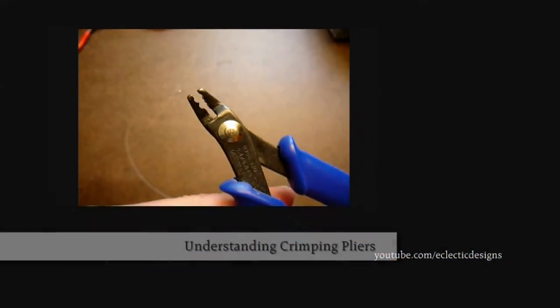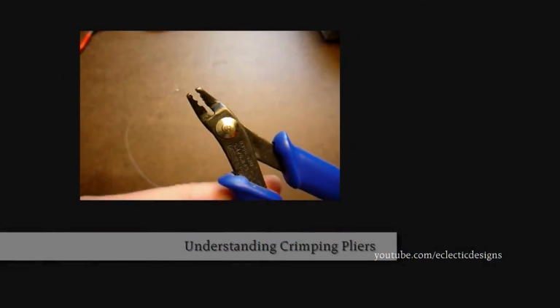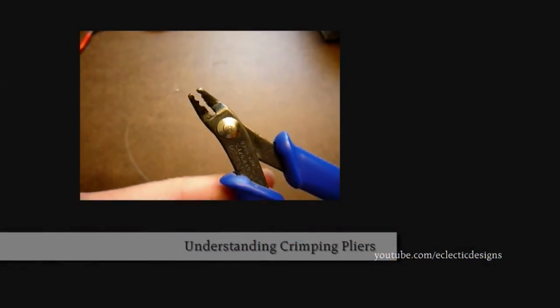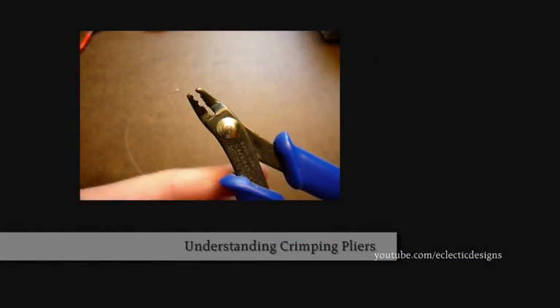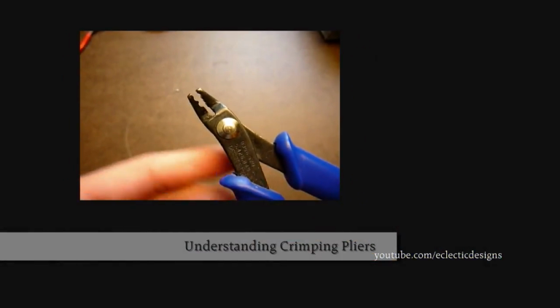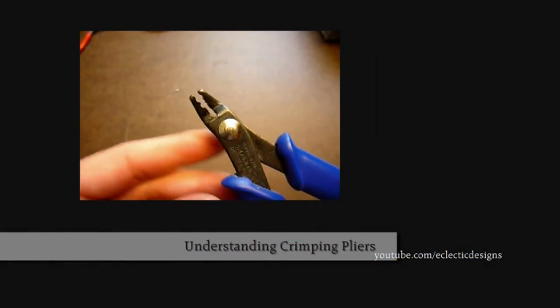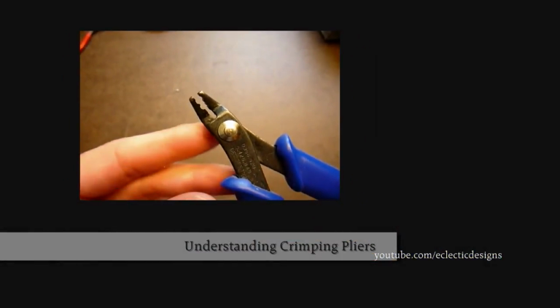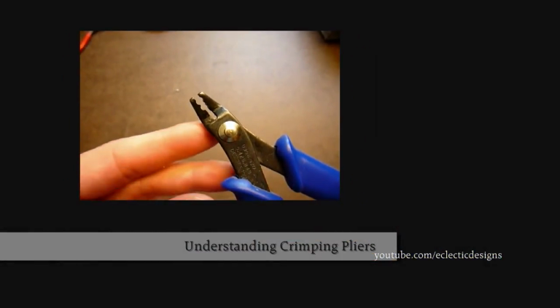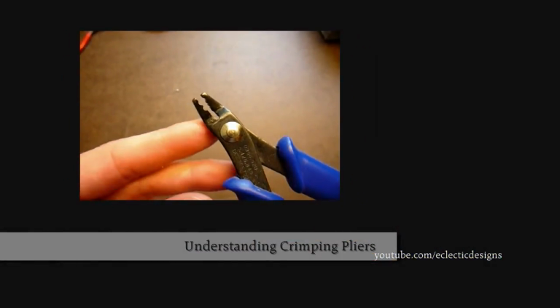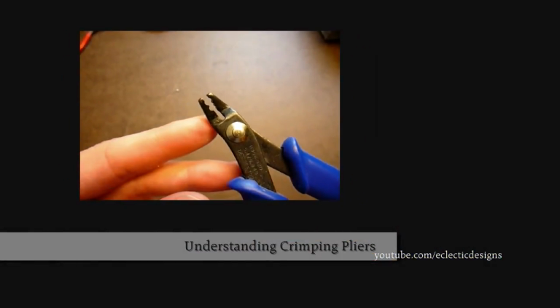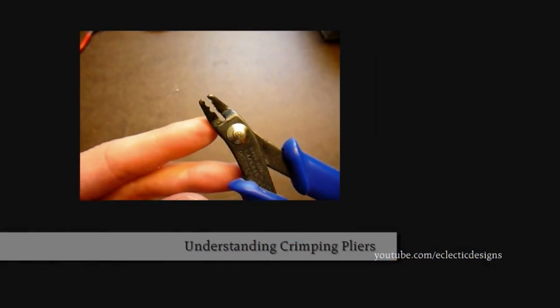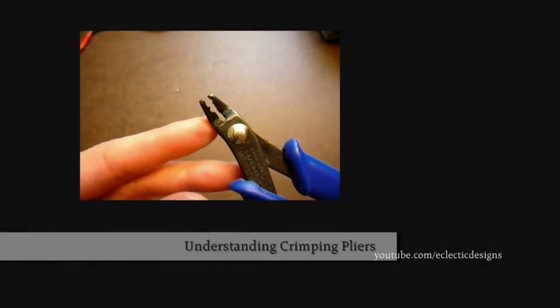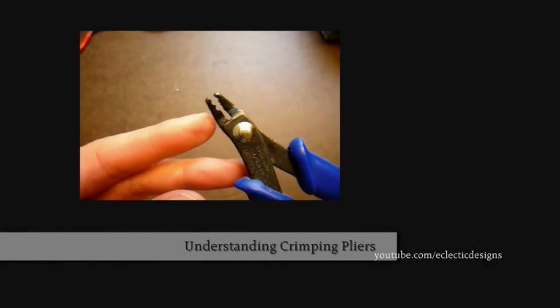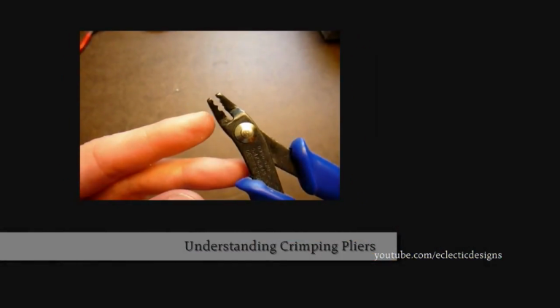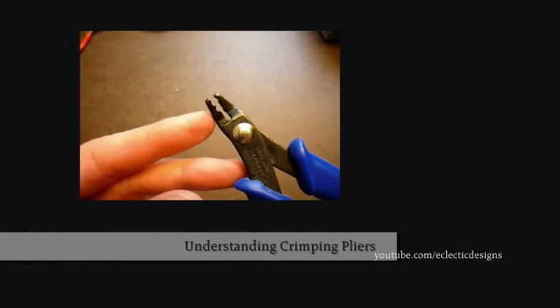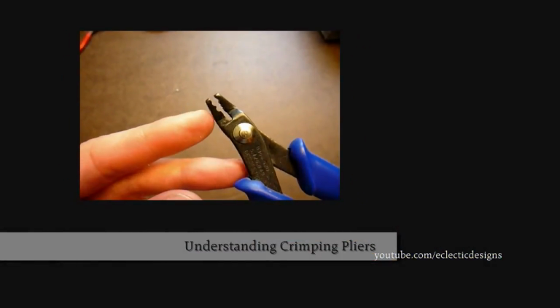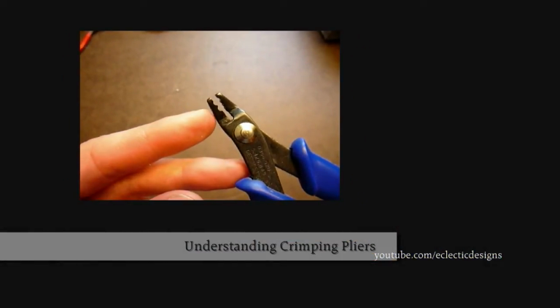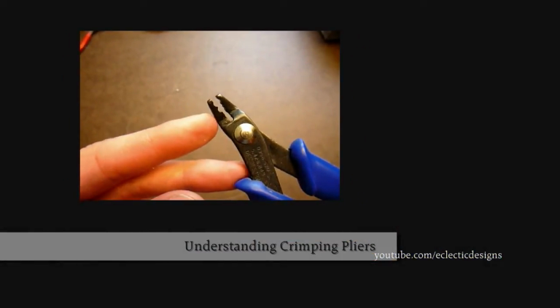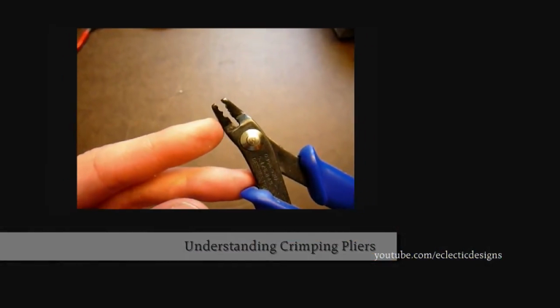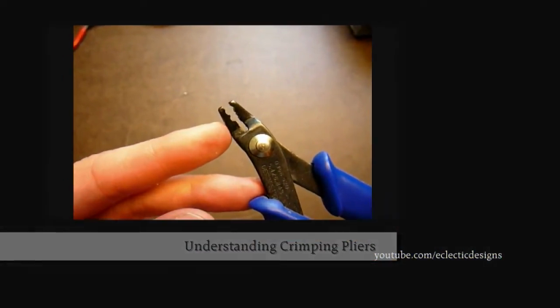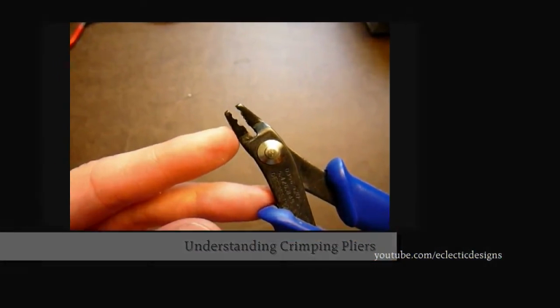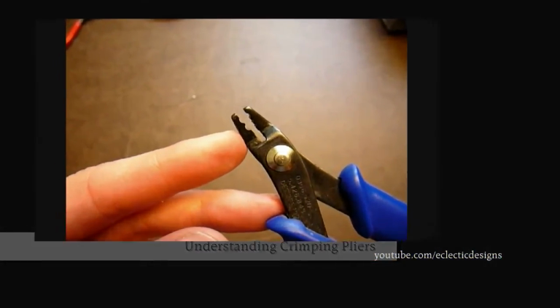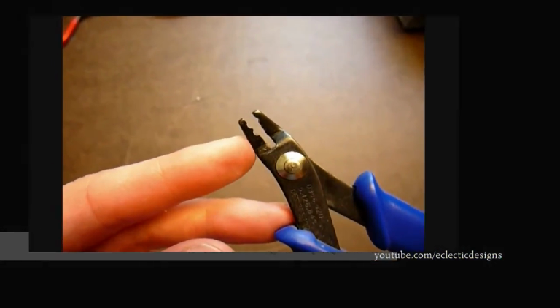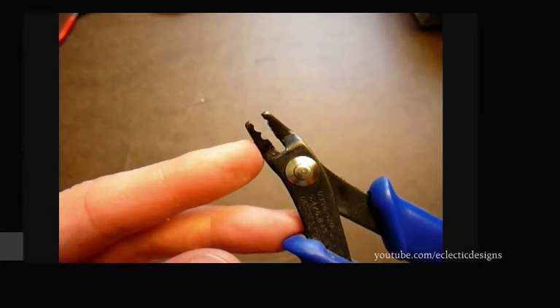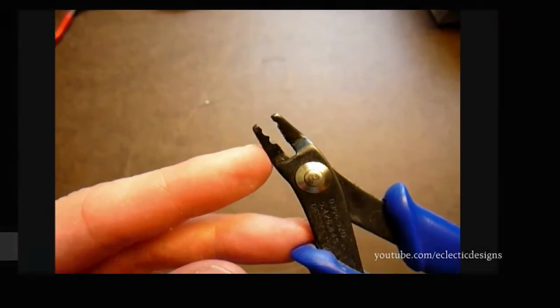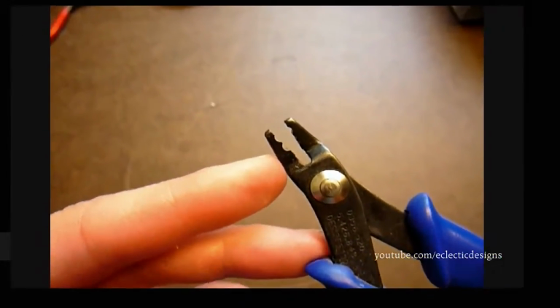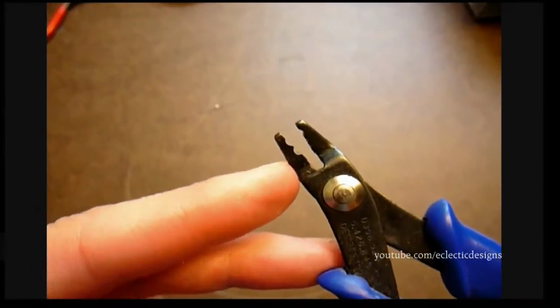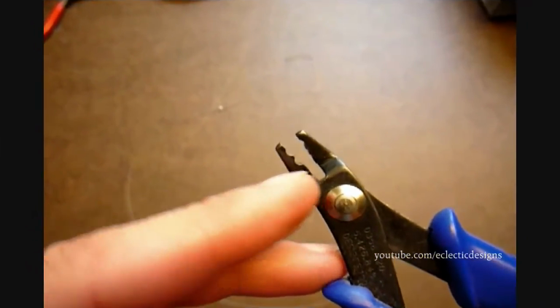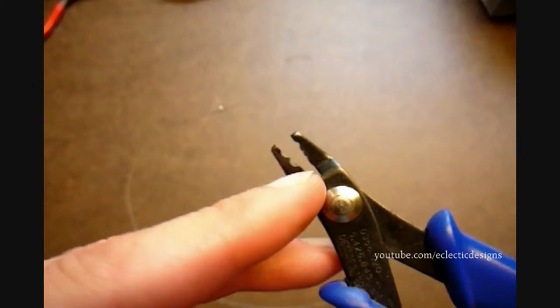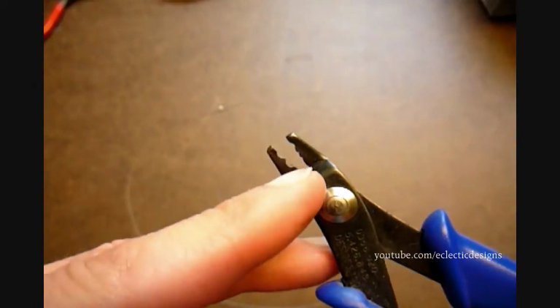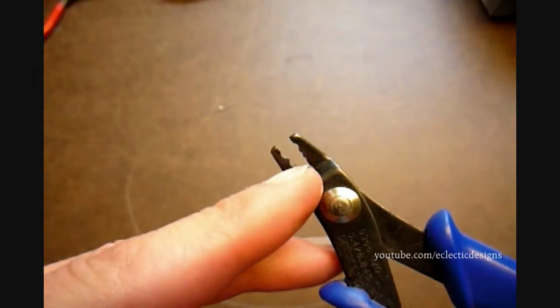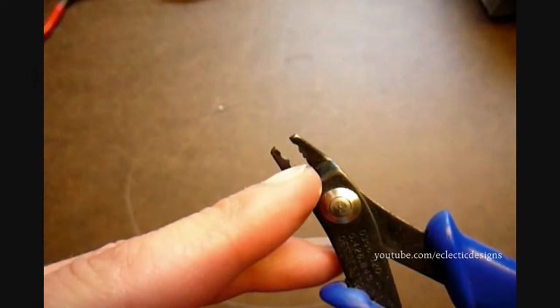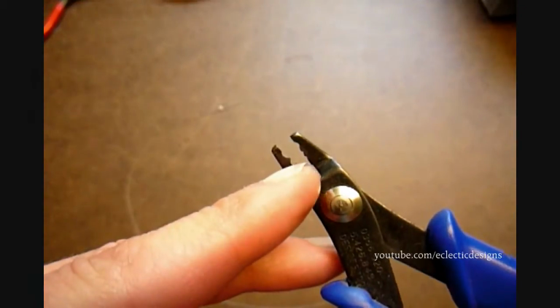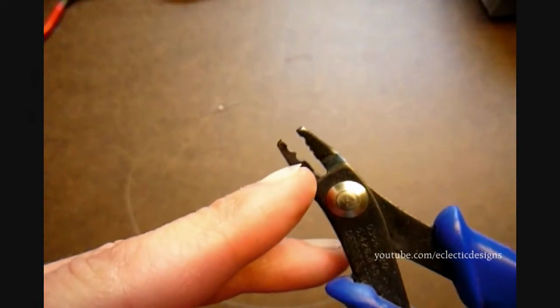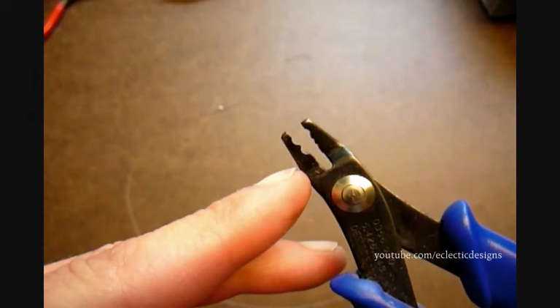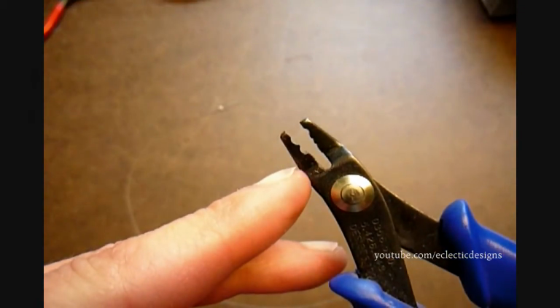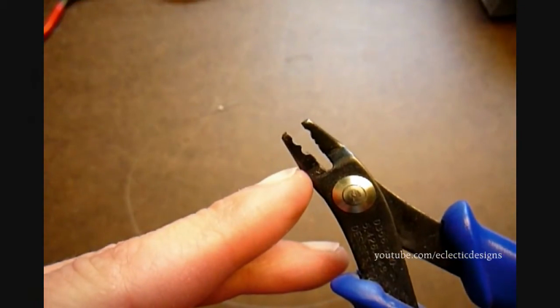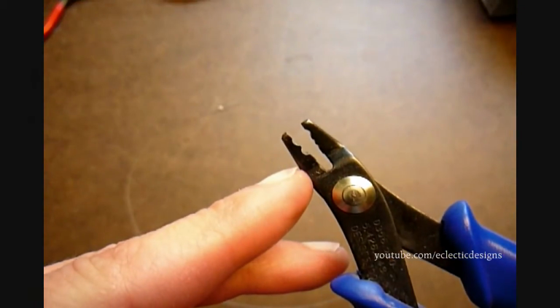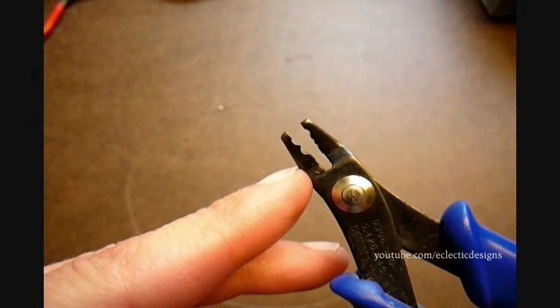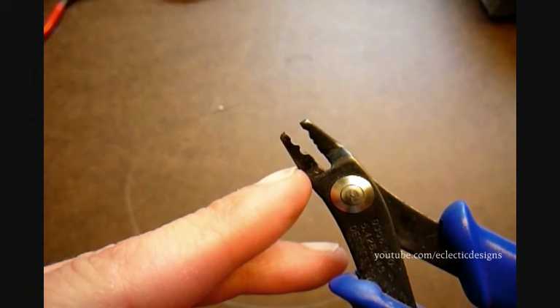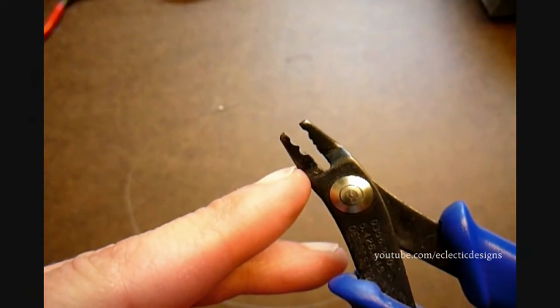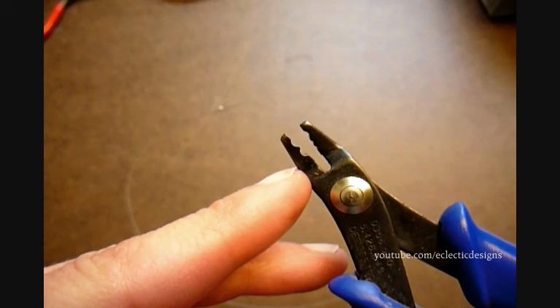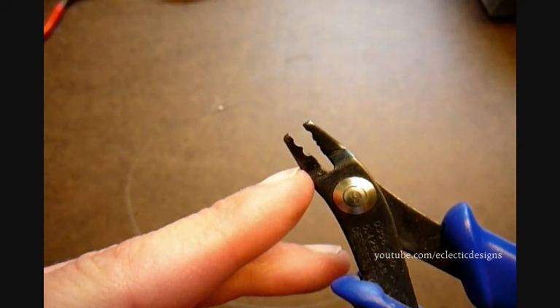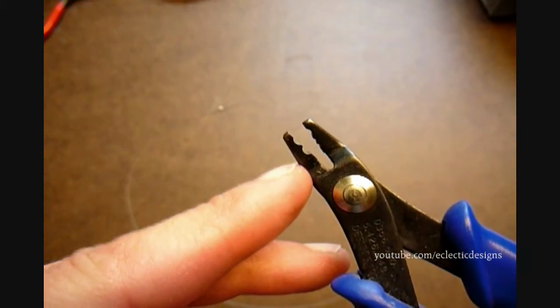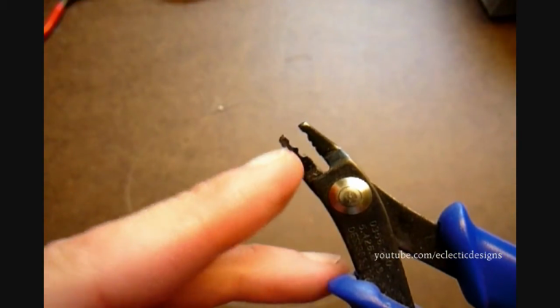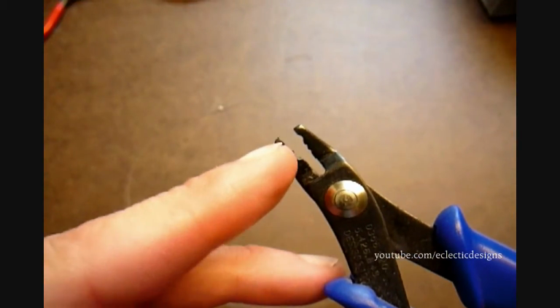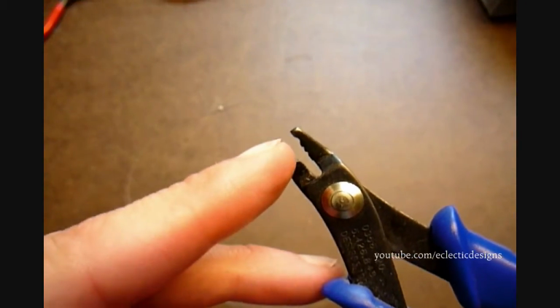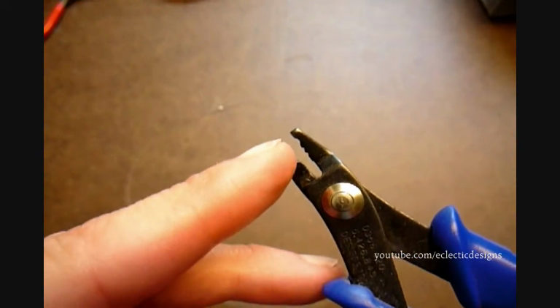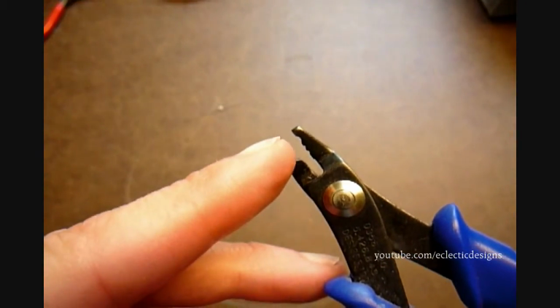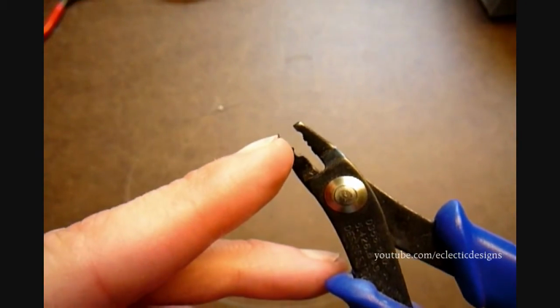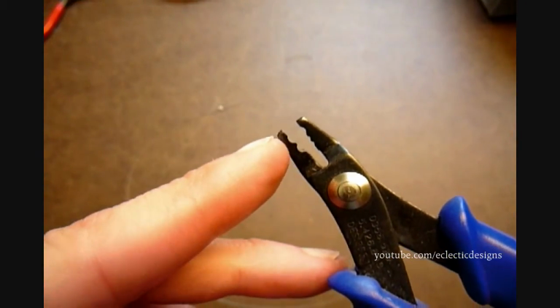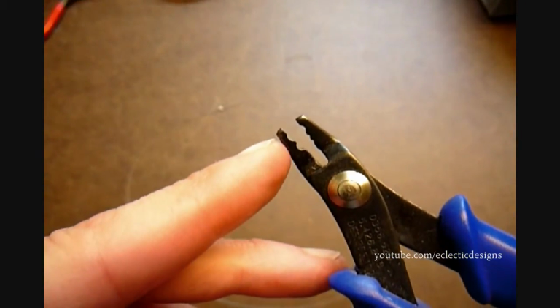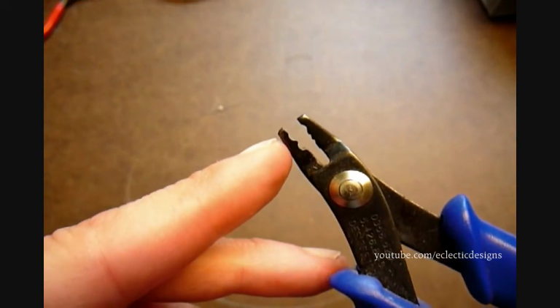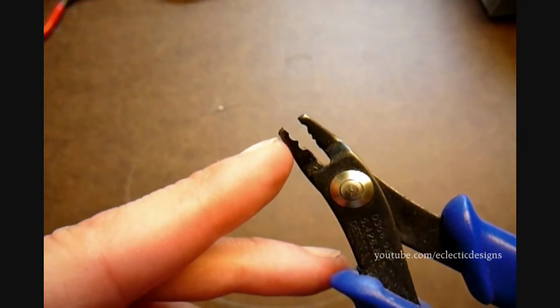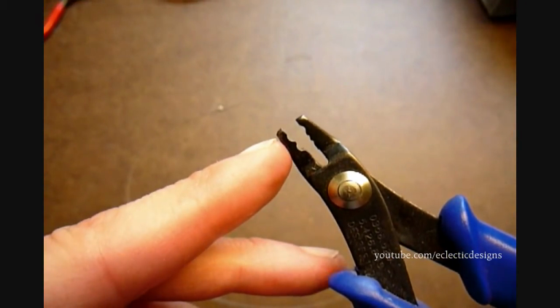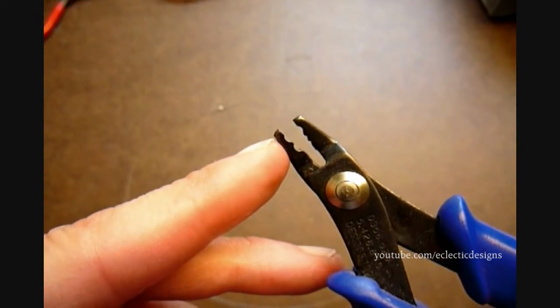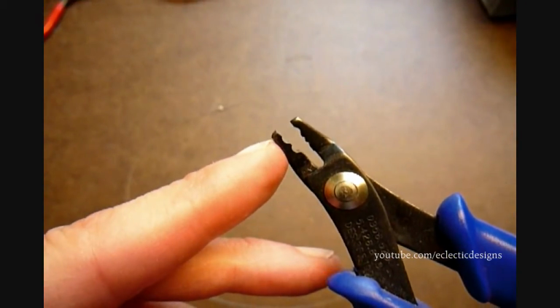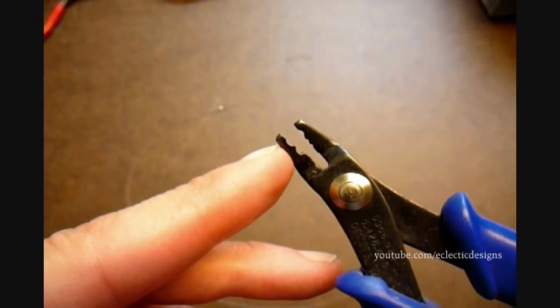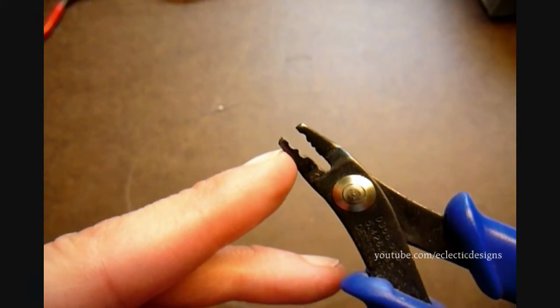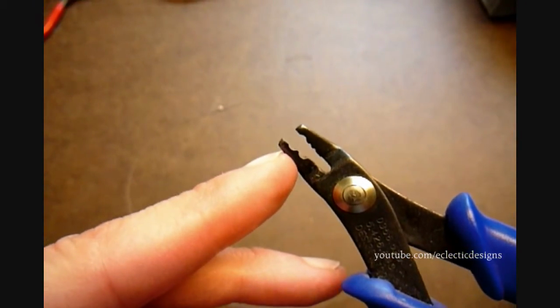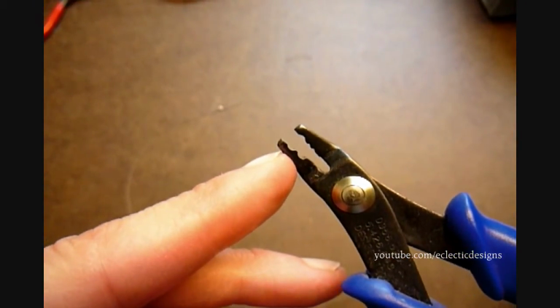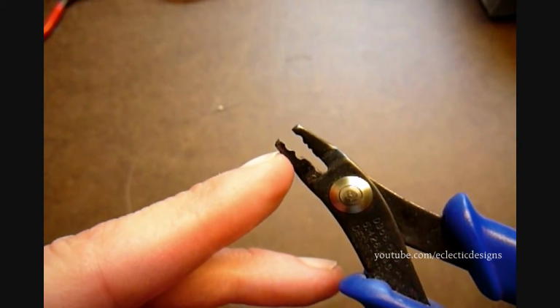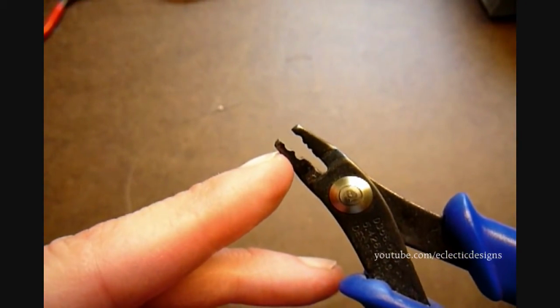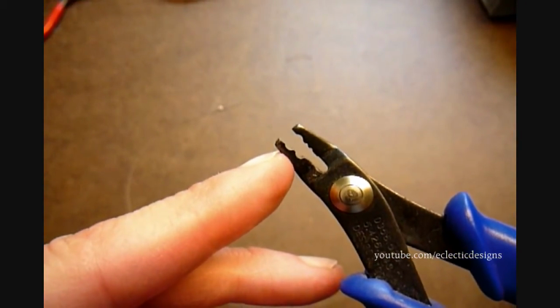Crimping pliers have two notches in them. The first notch is U-shaped and the second notch is oval-shaped.